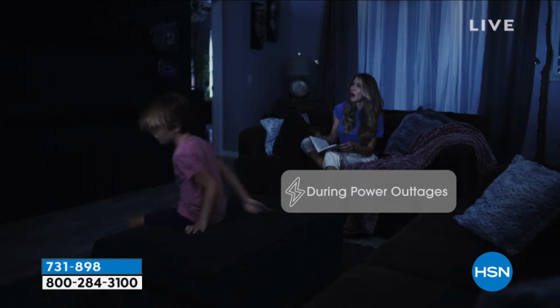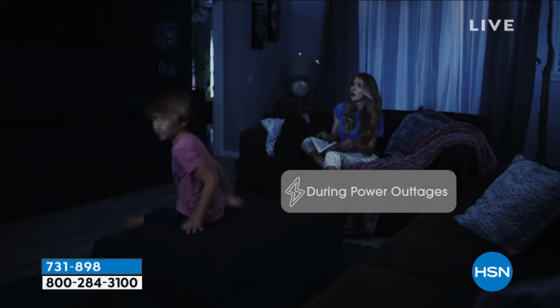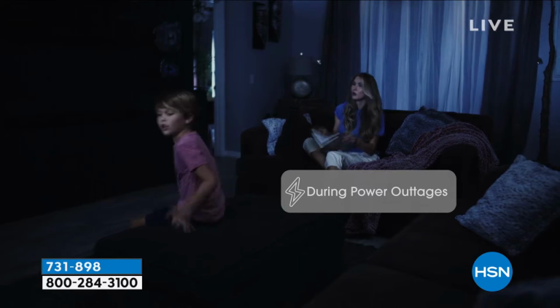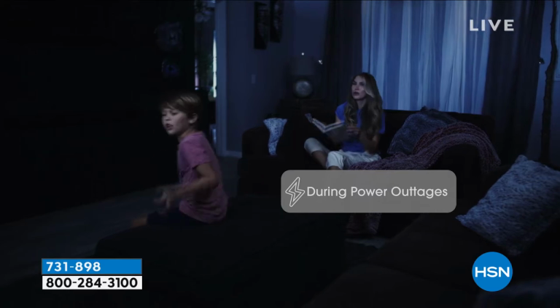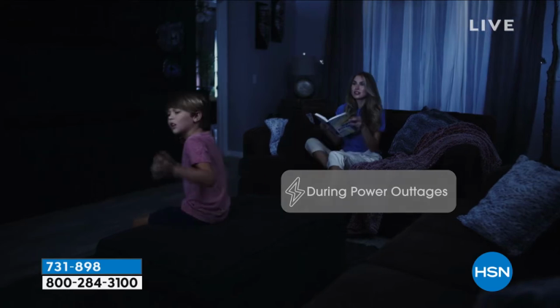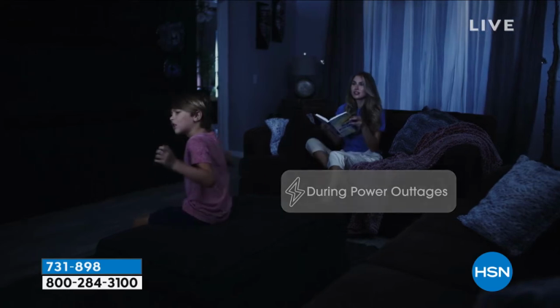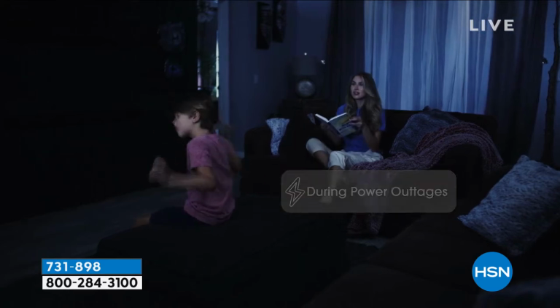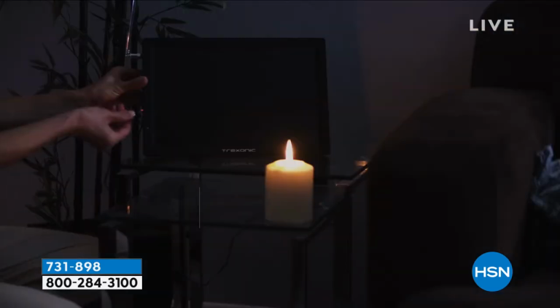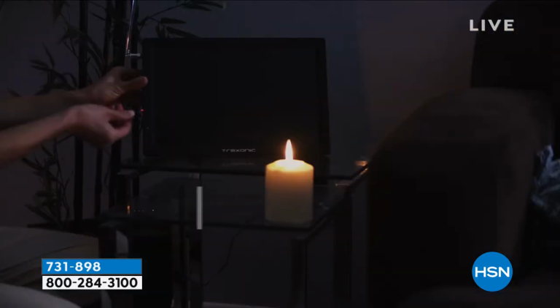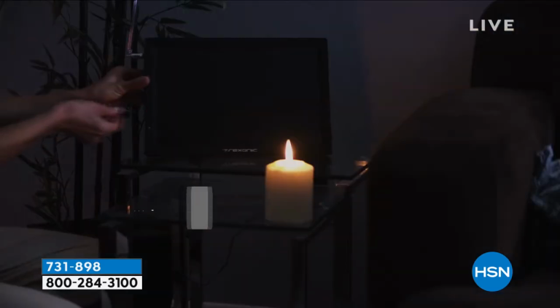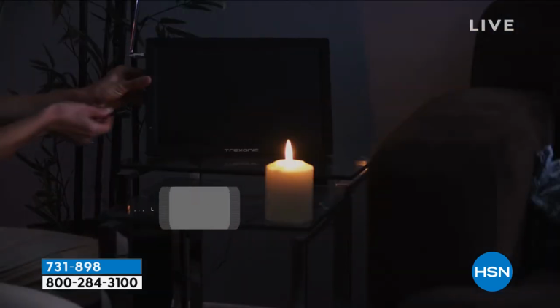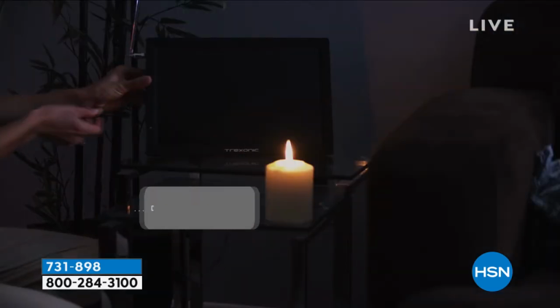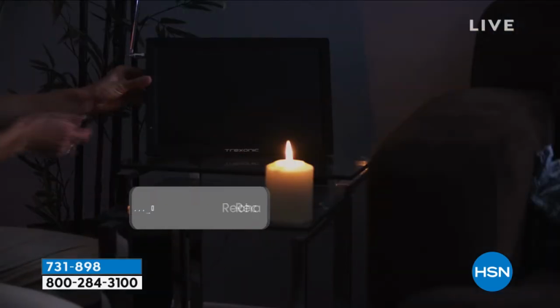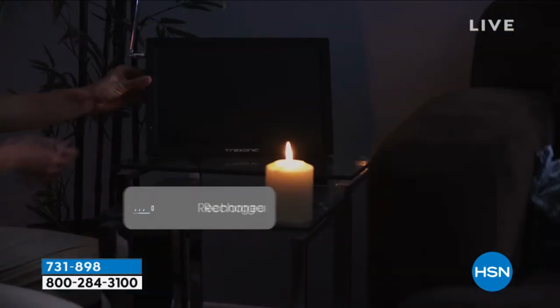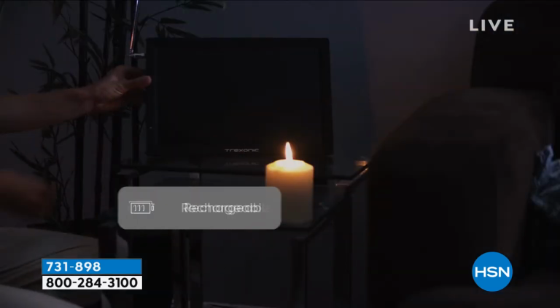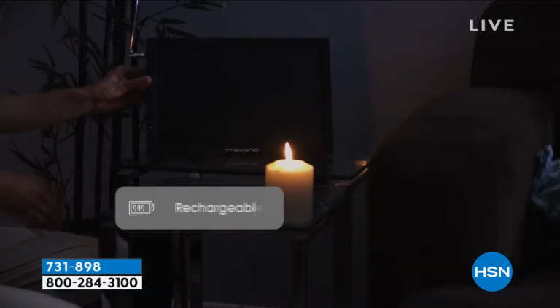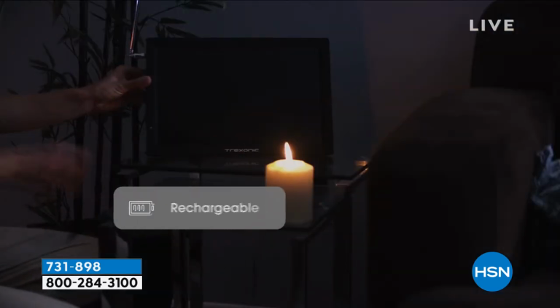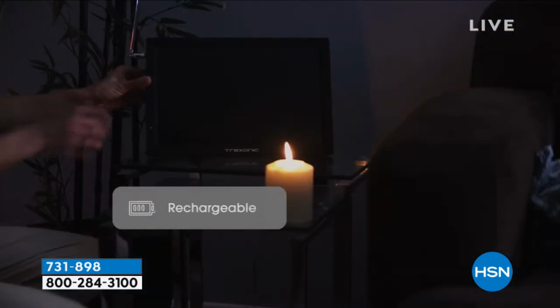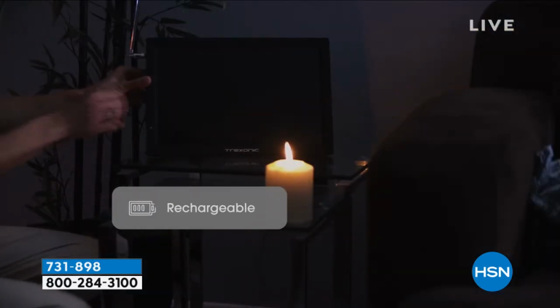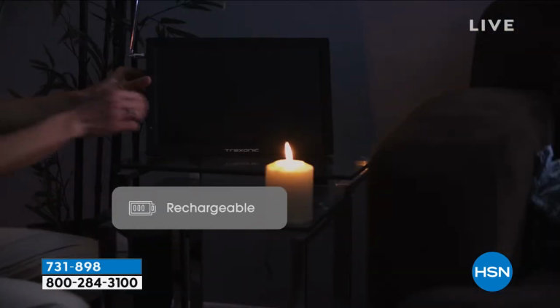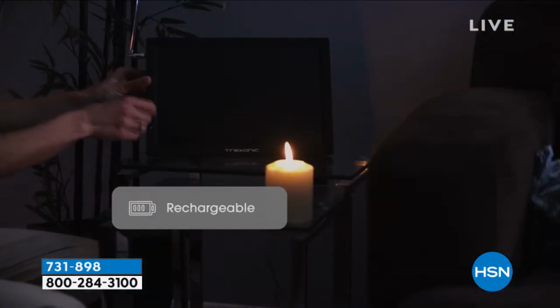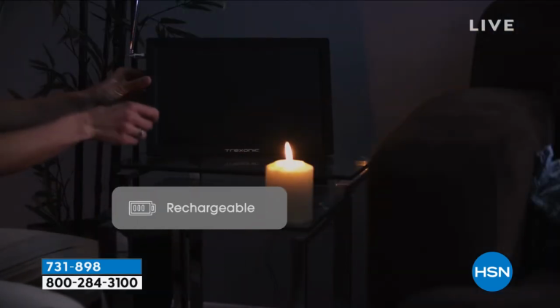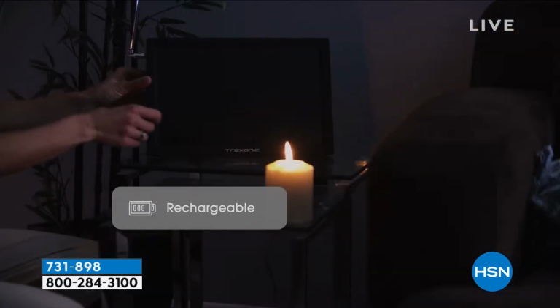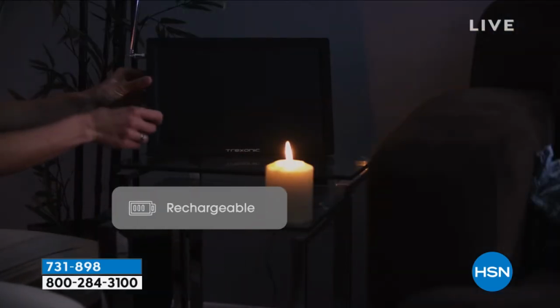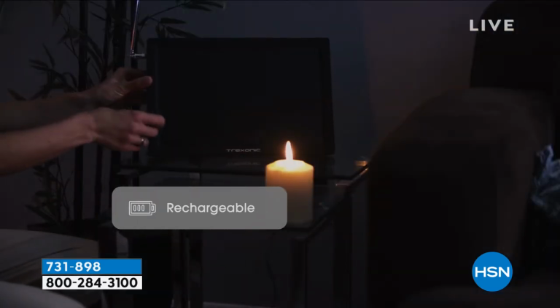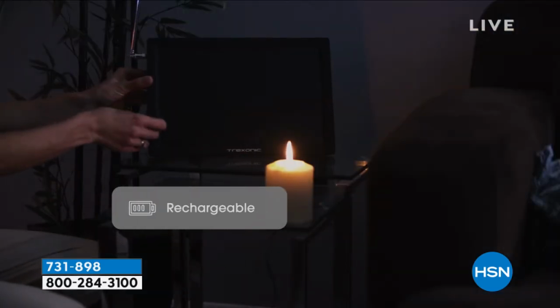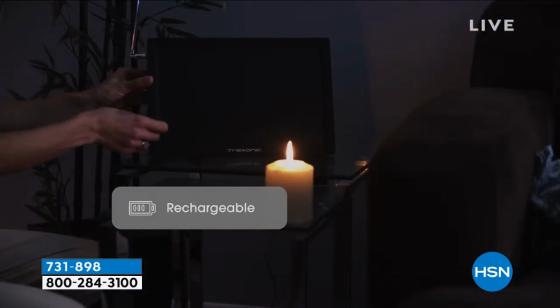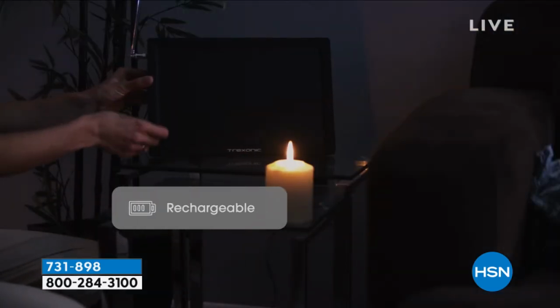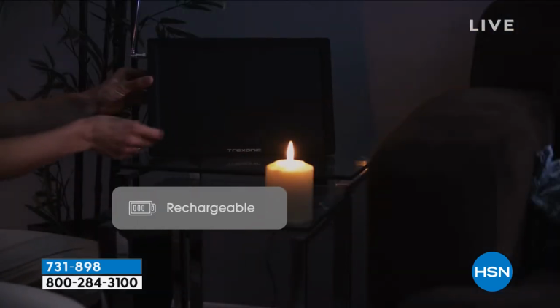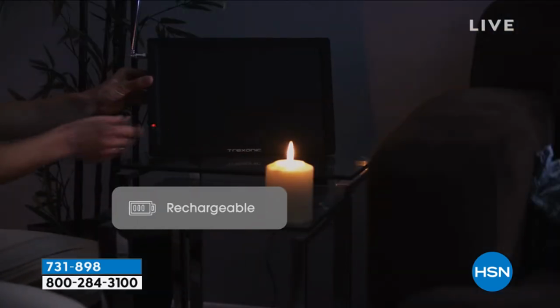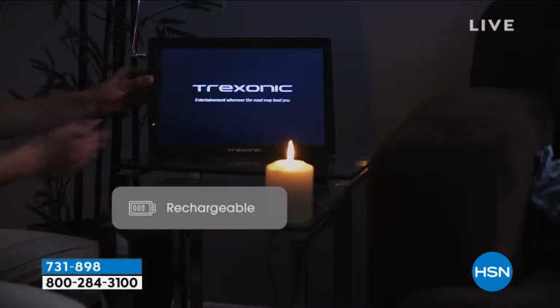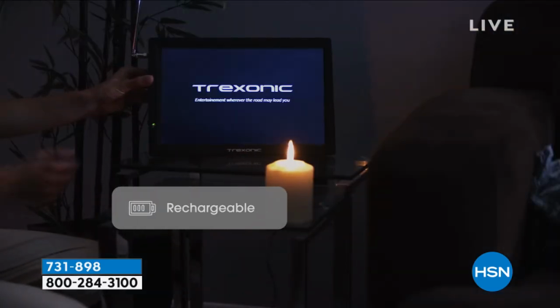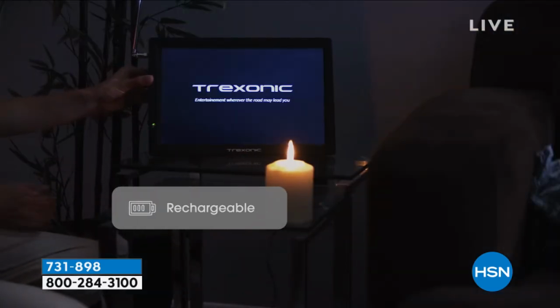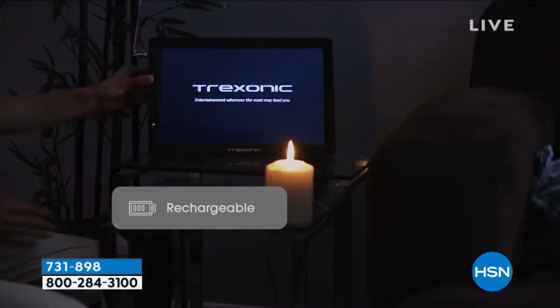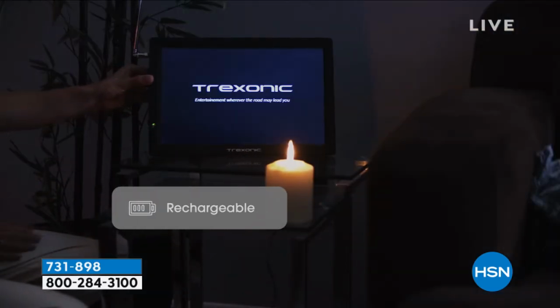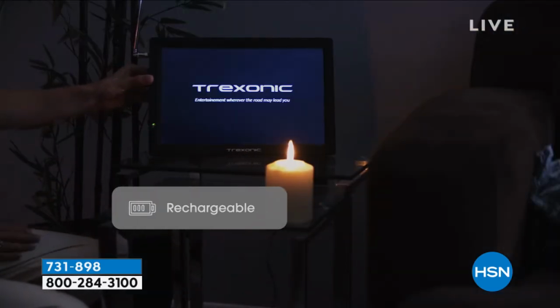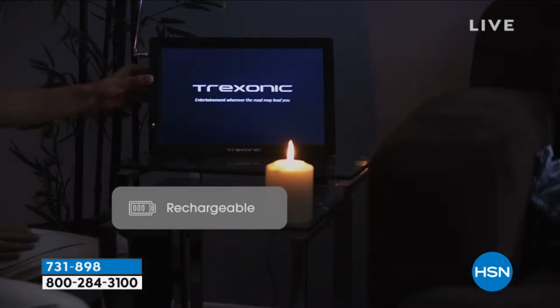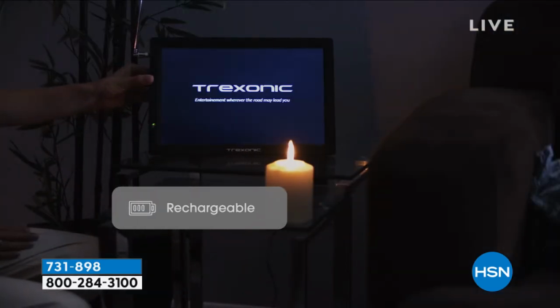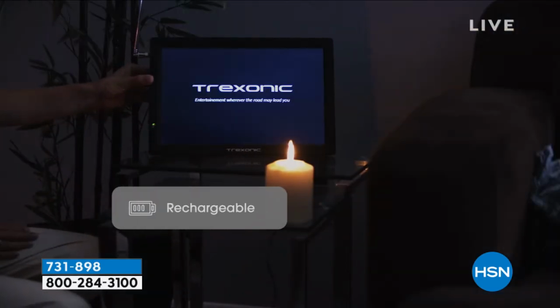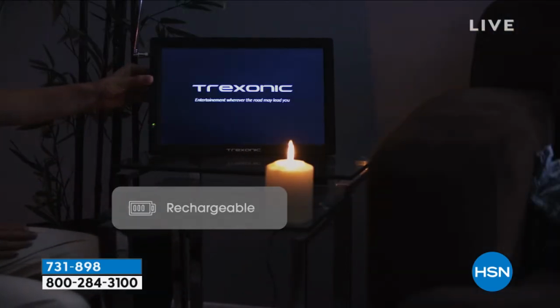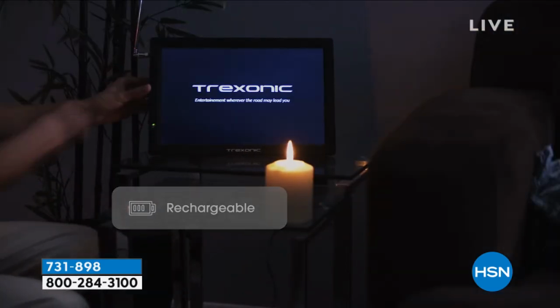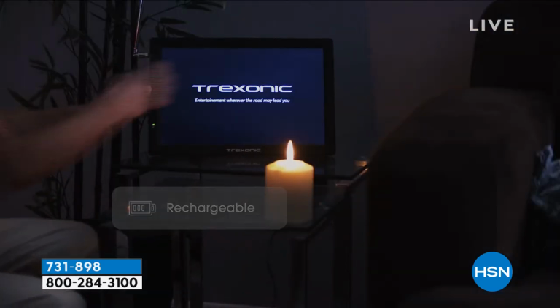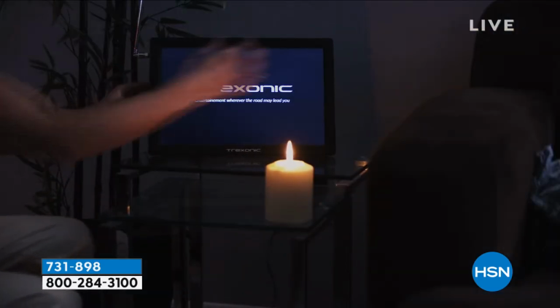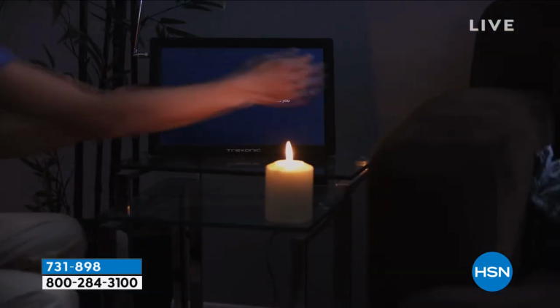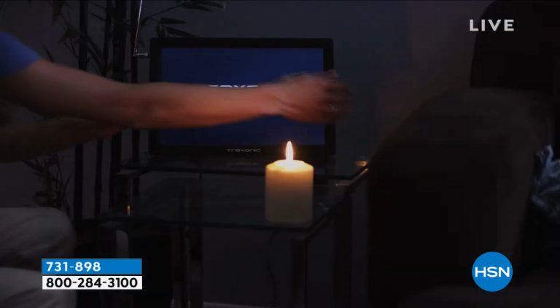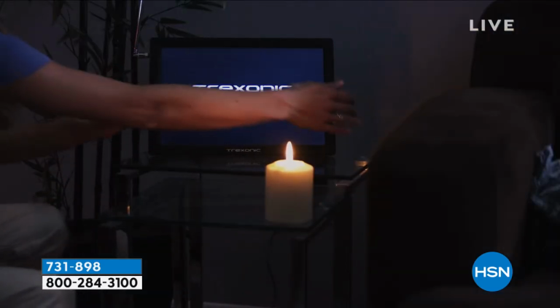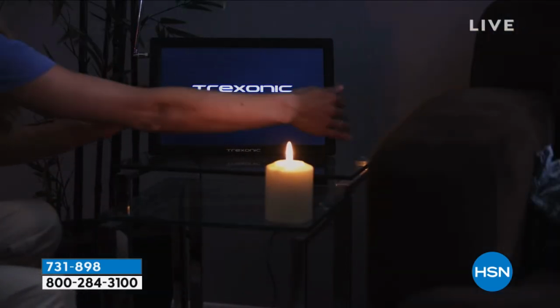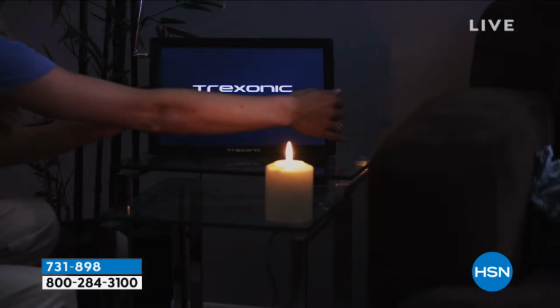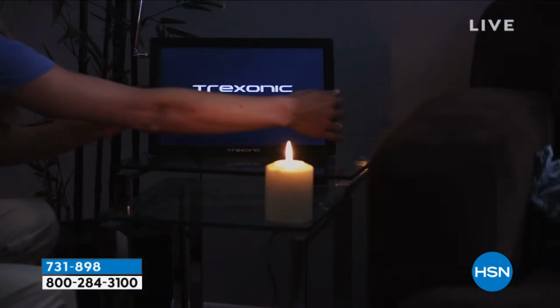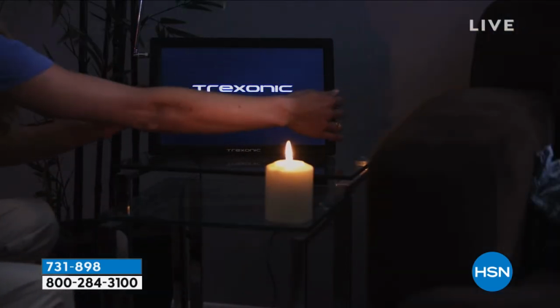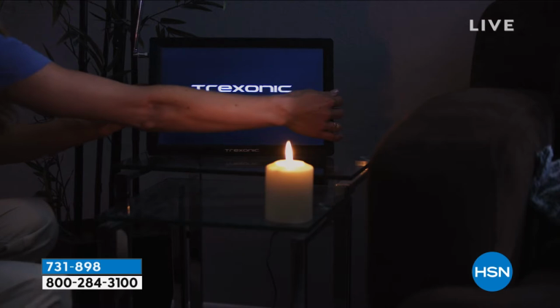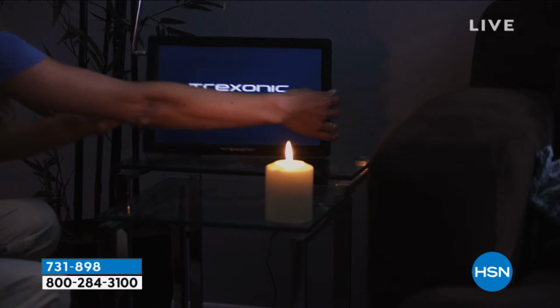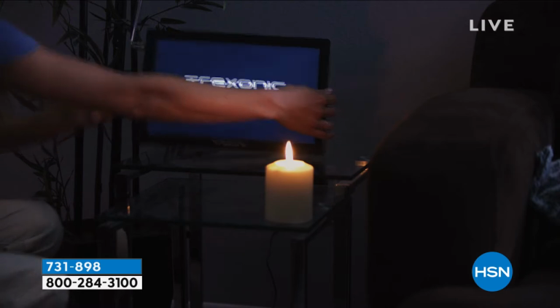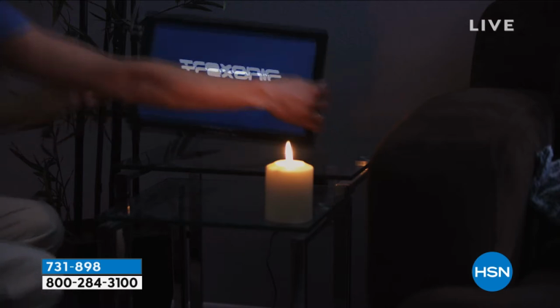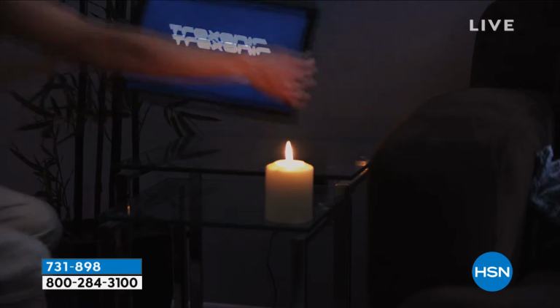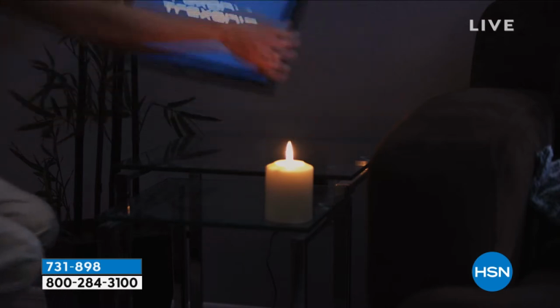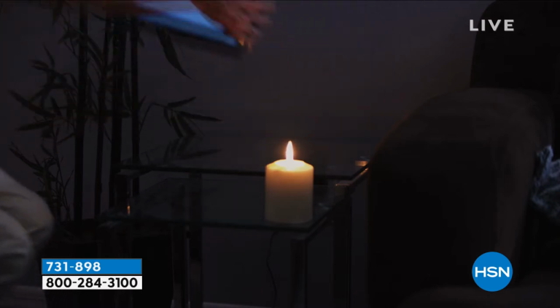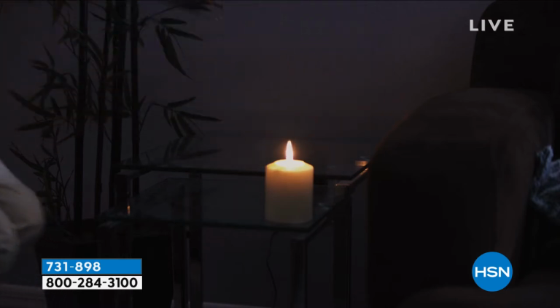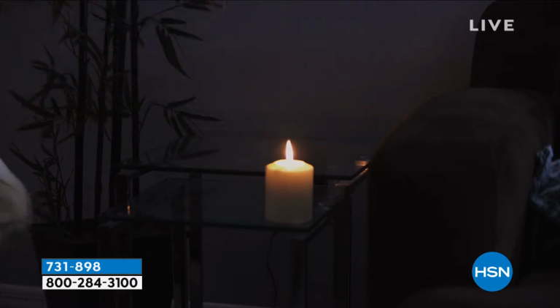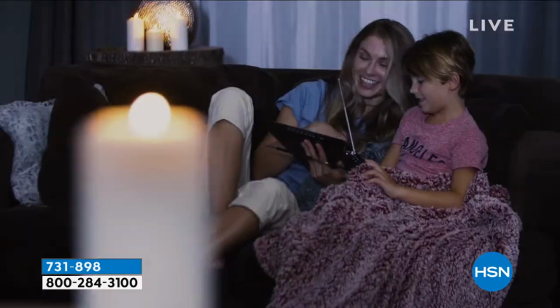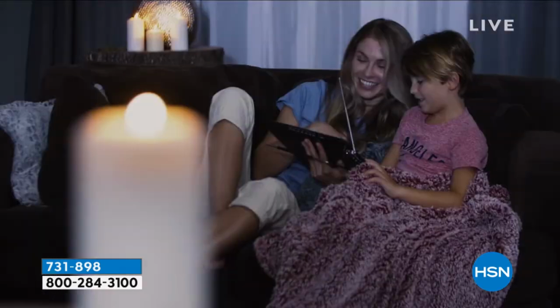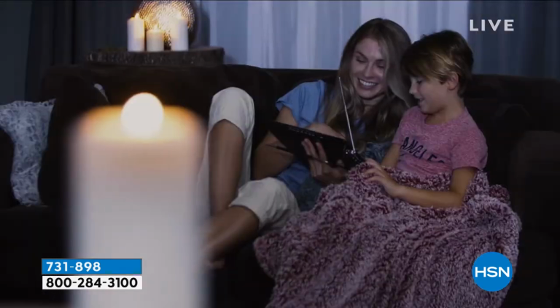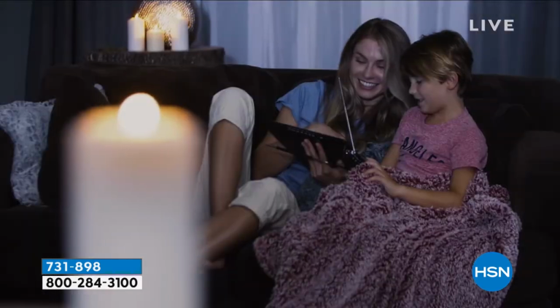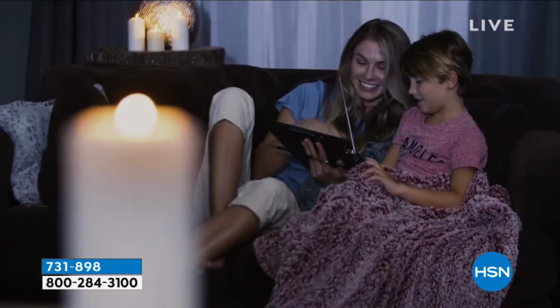What about when the power goes out and you still want TV? You use your Treksonic.